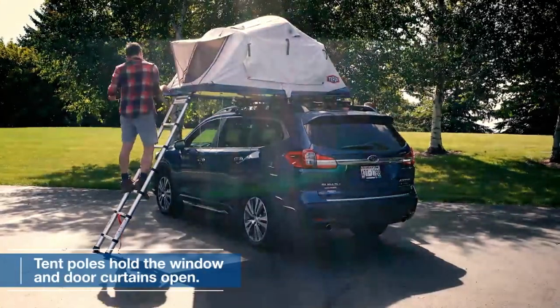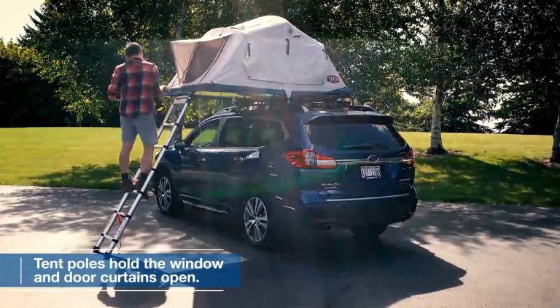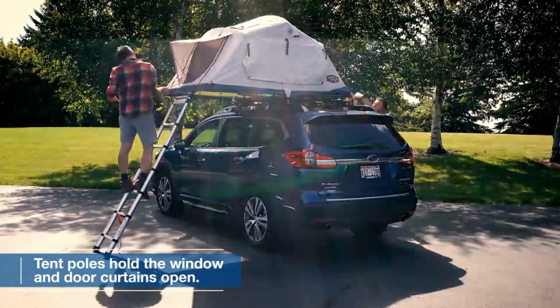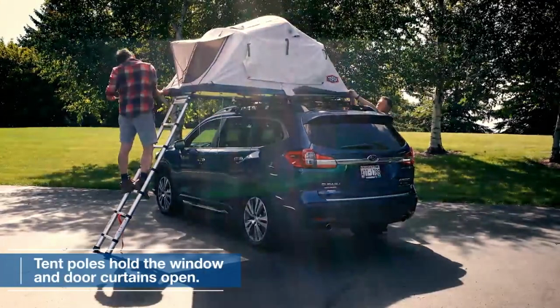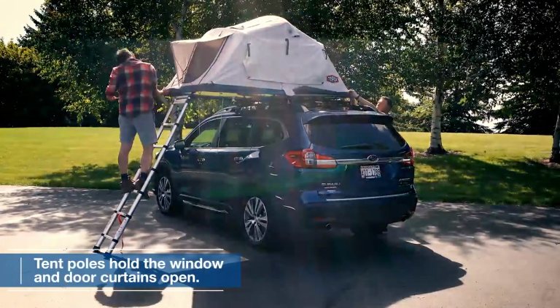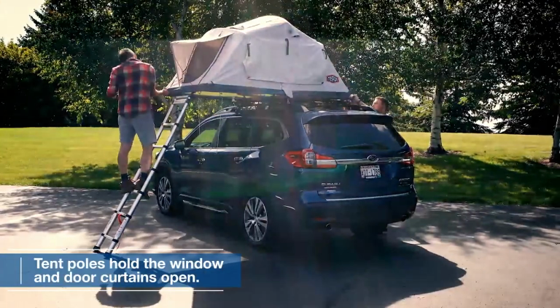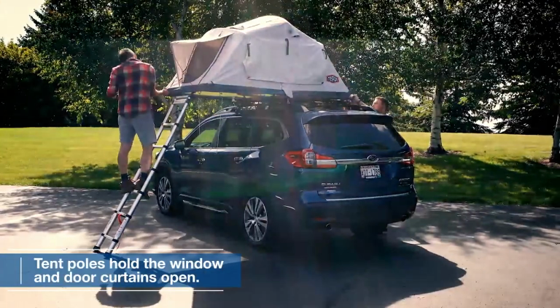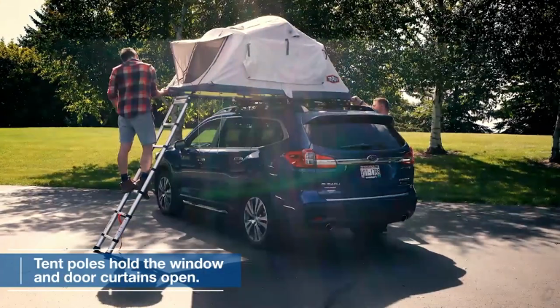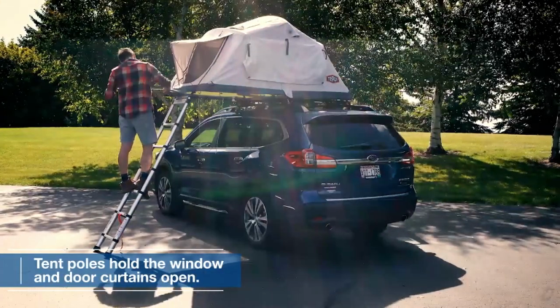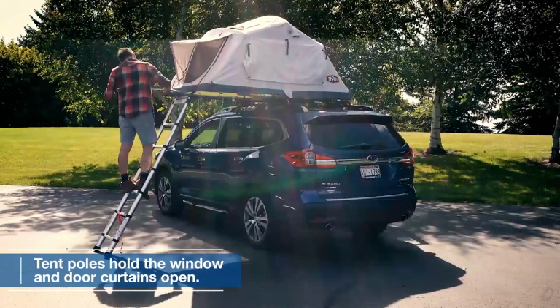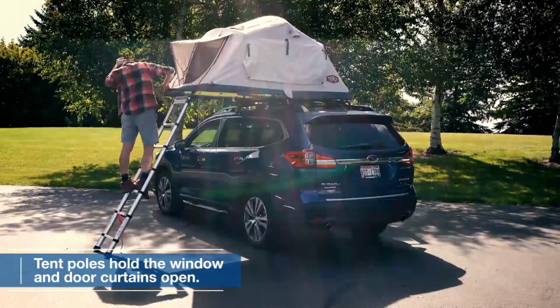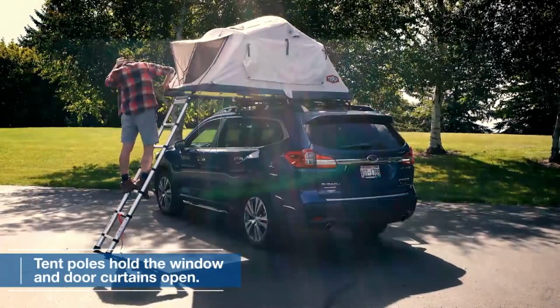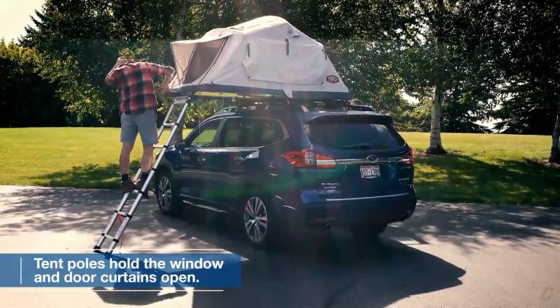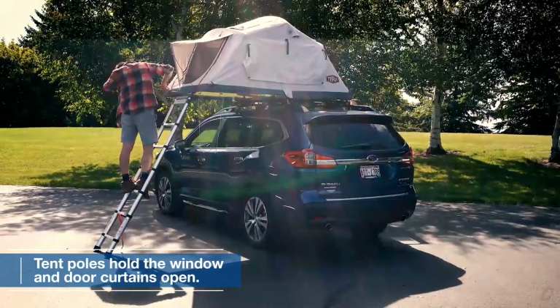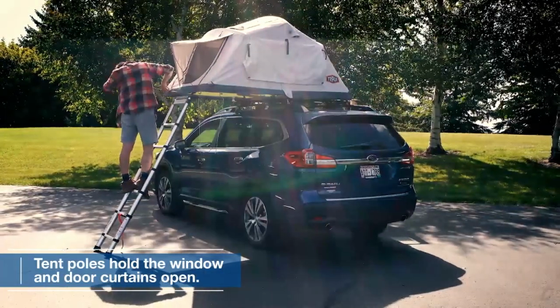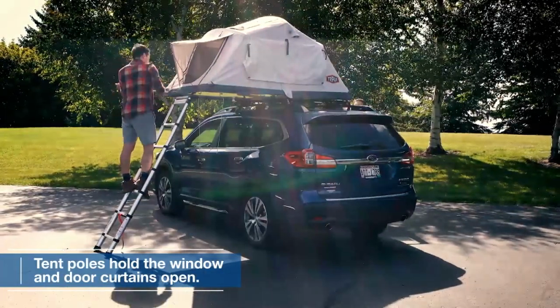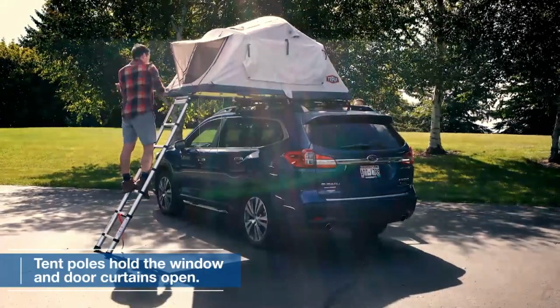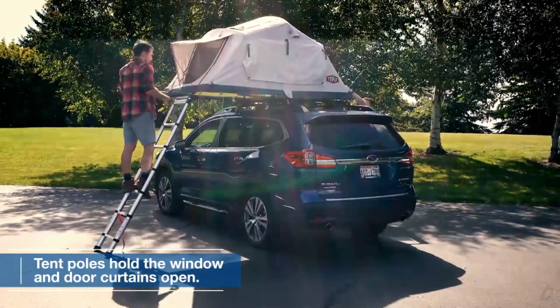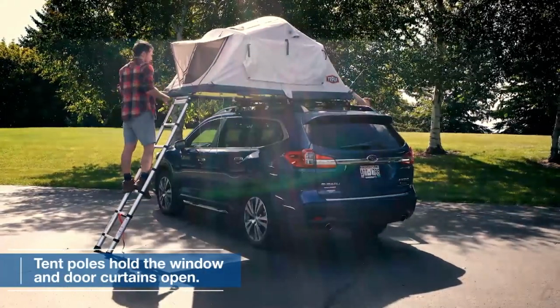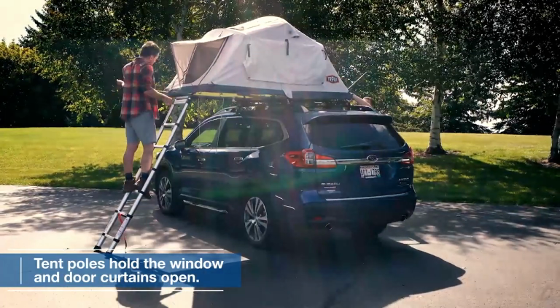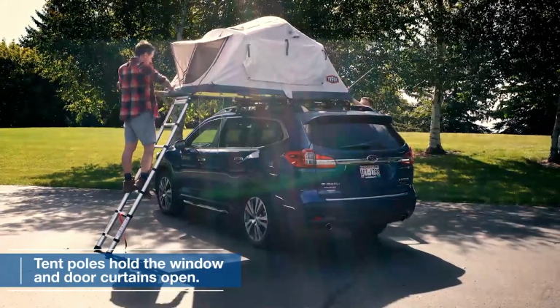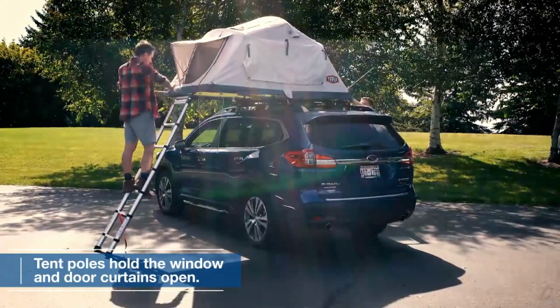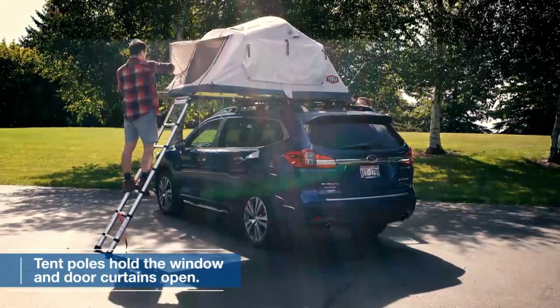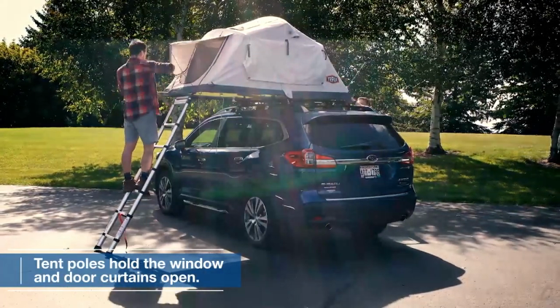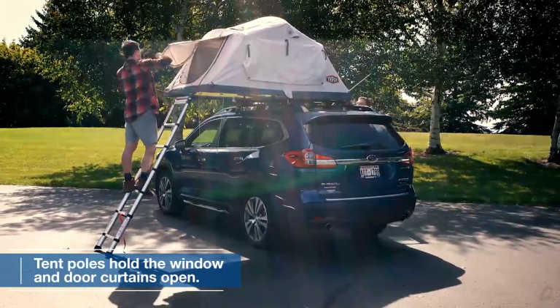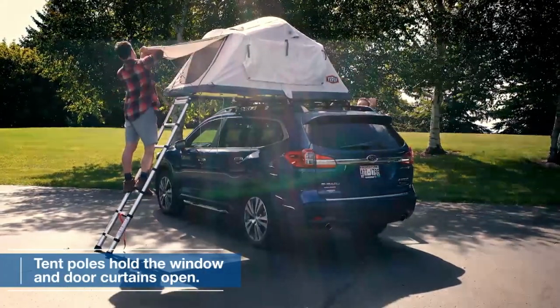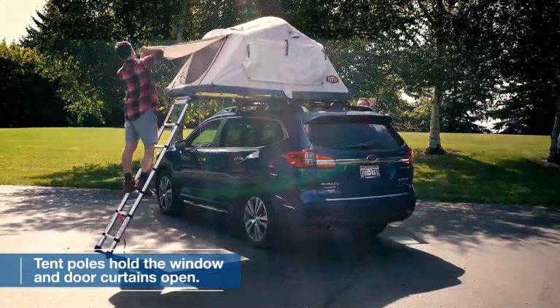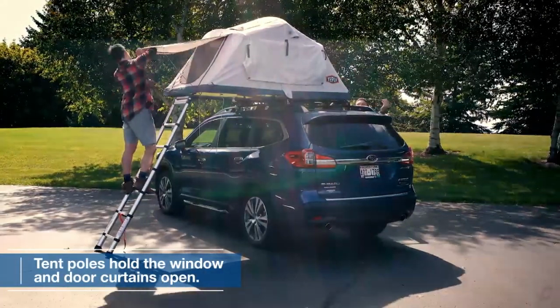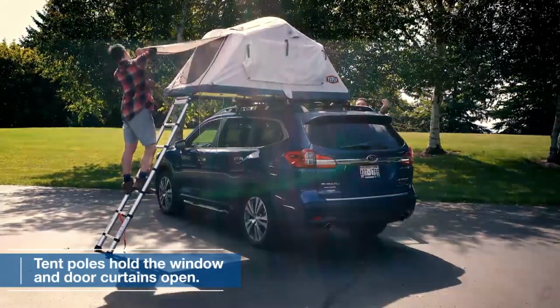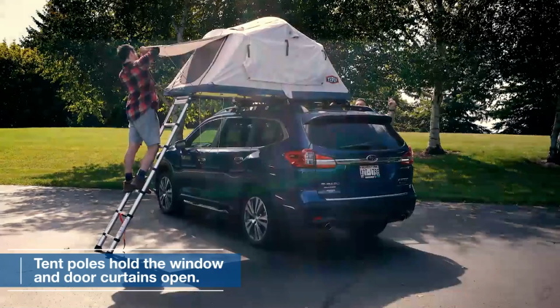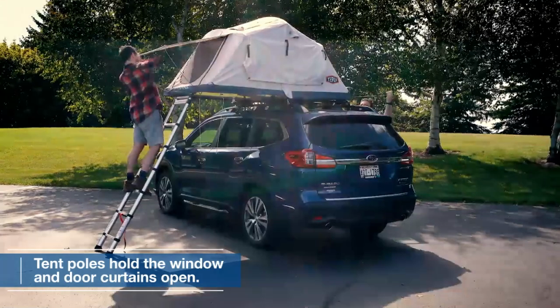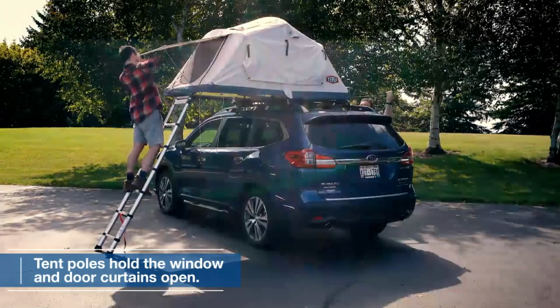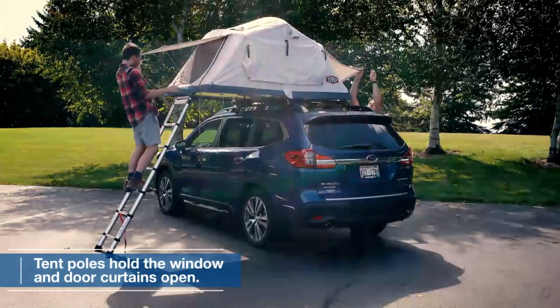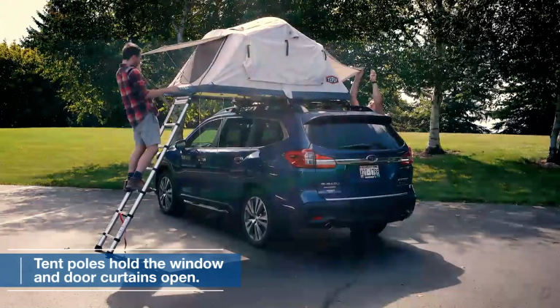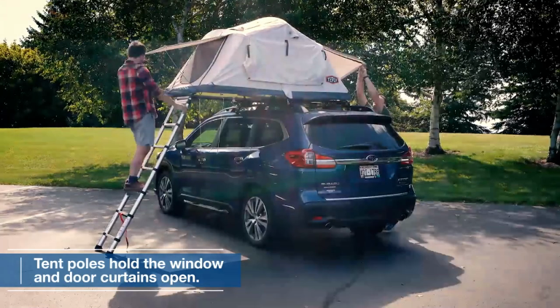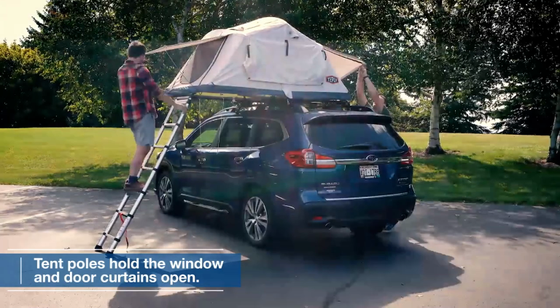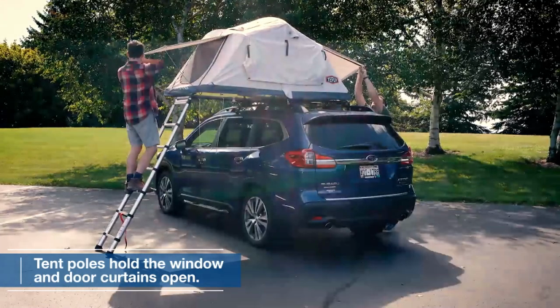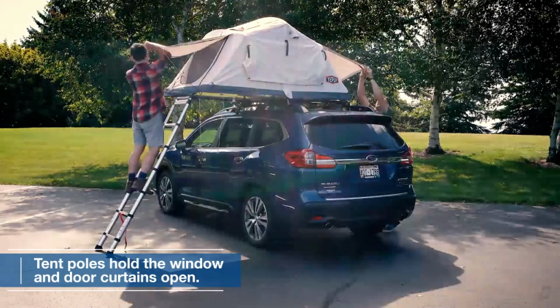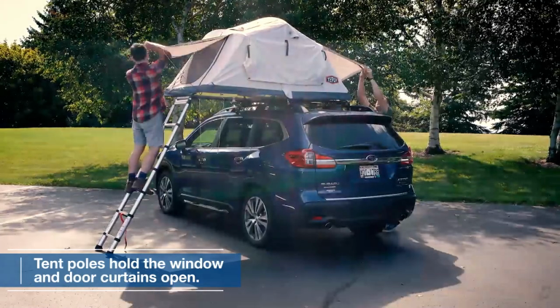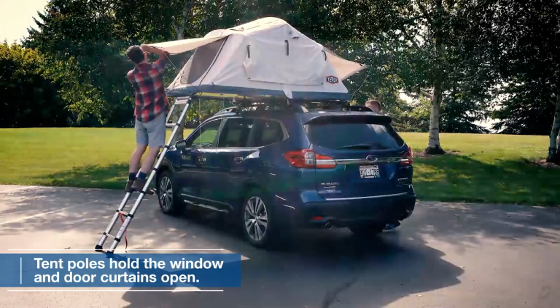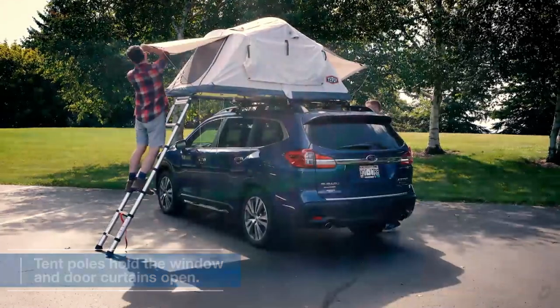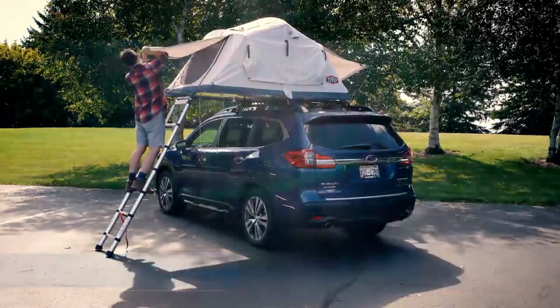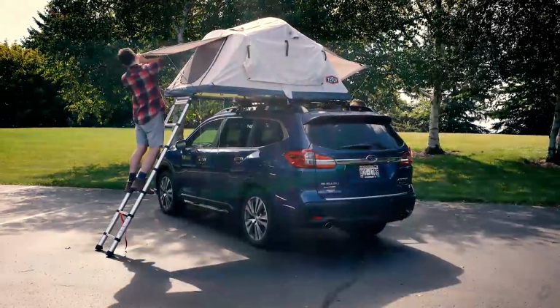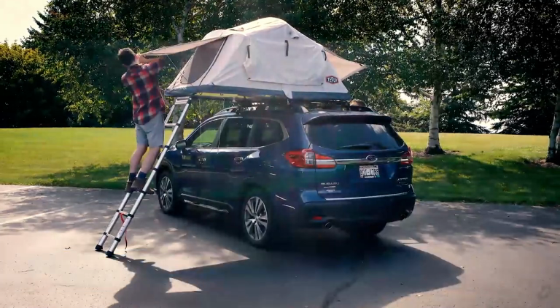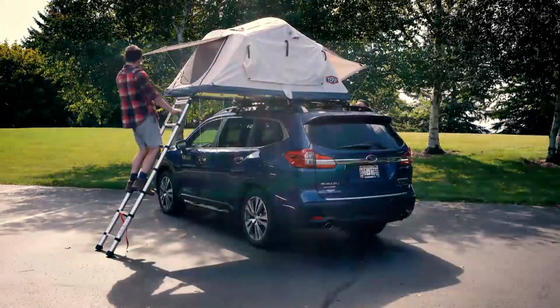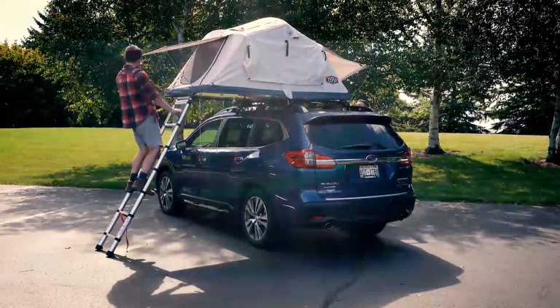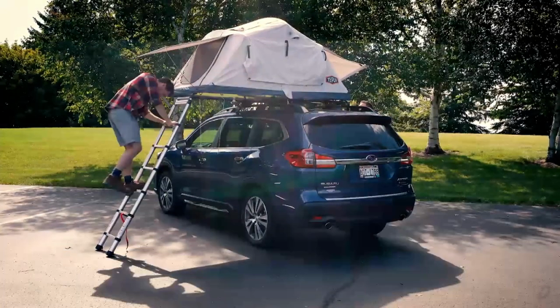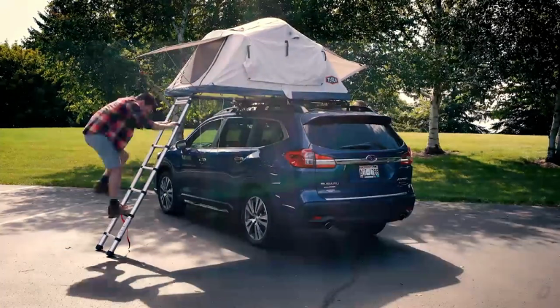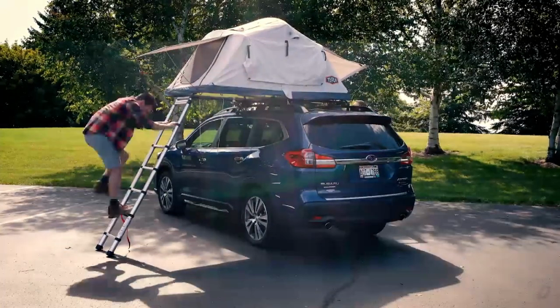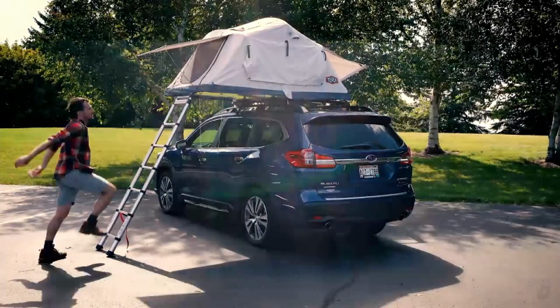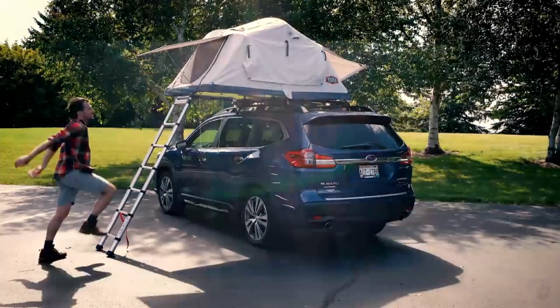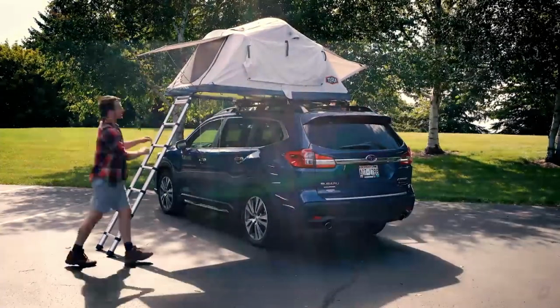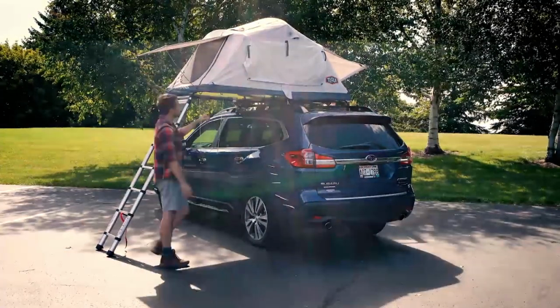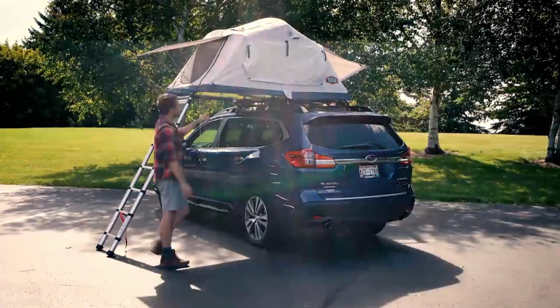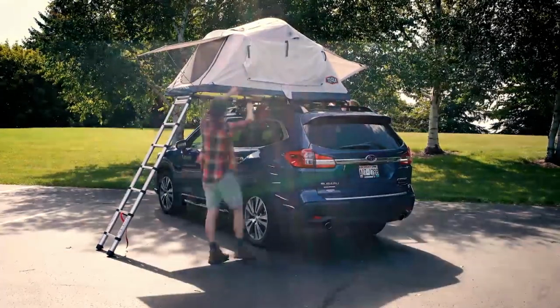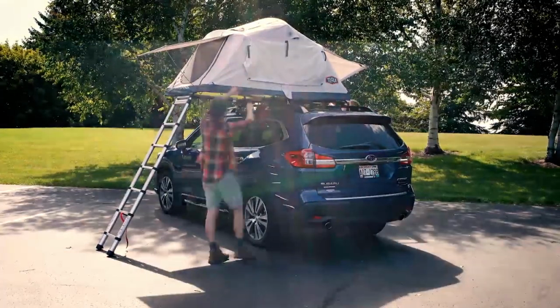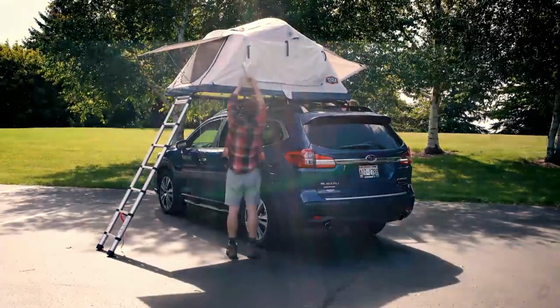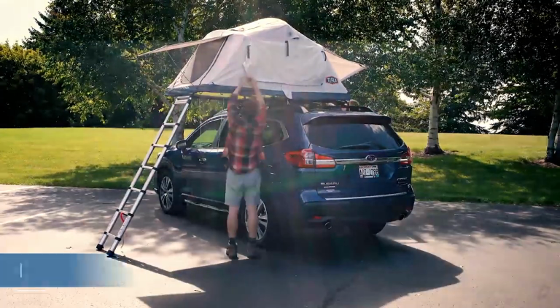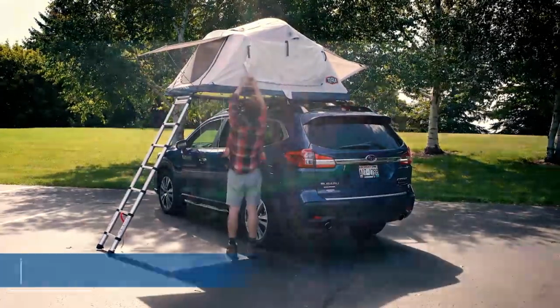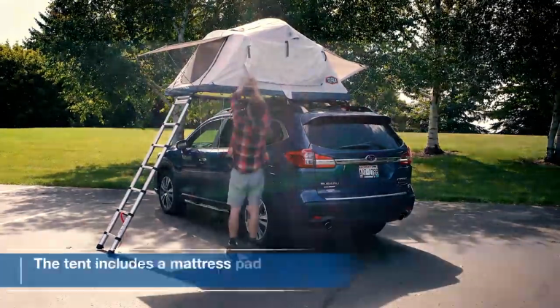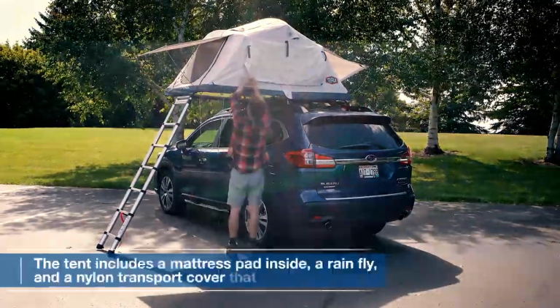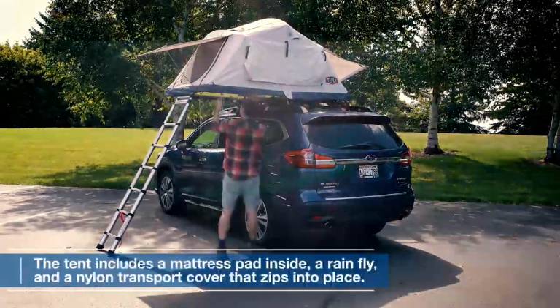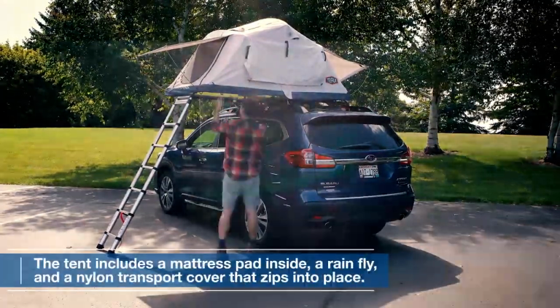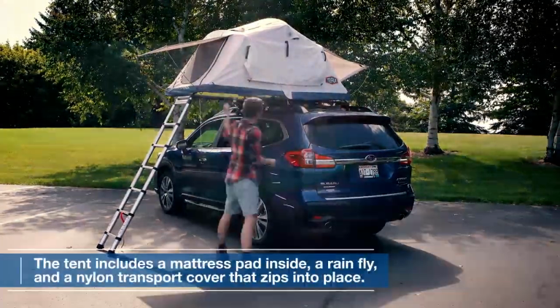The tent is equipped with sturdy poles that securely hold the window and door curtains open, allowing you to embrace the surrounding nature.